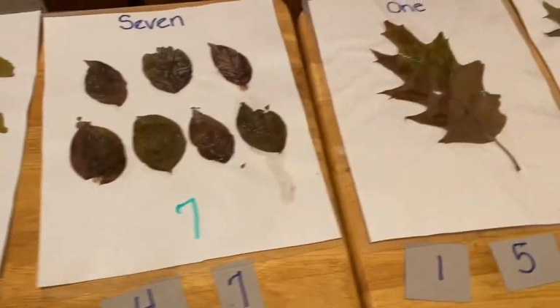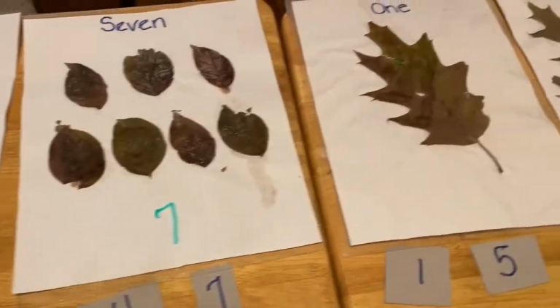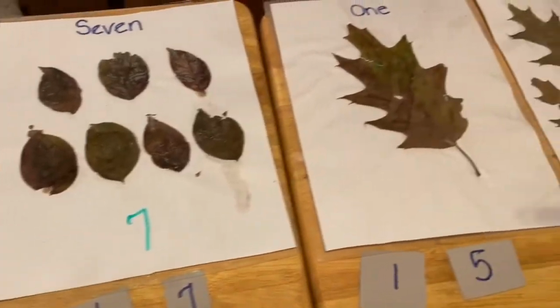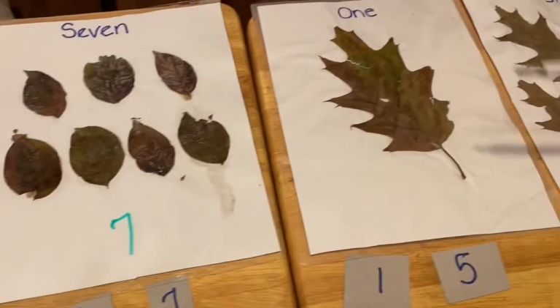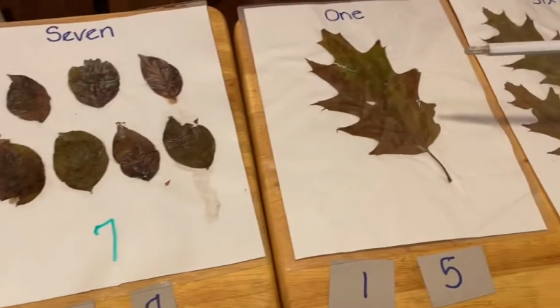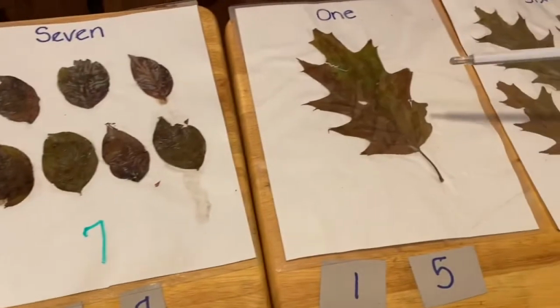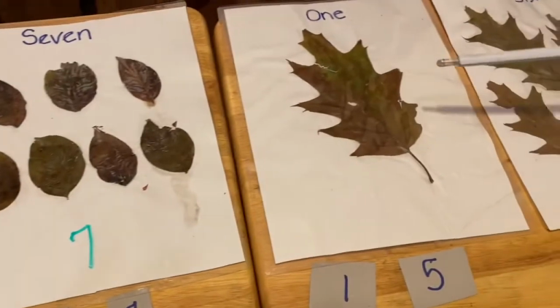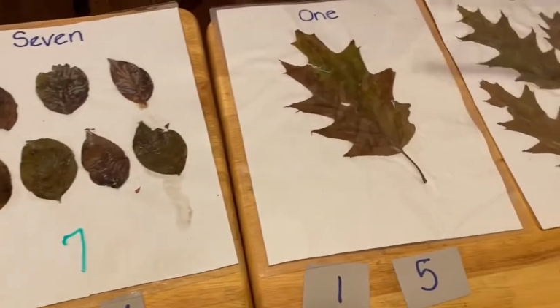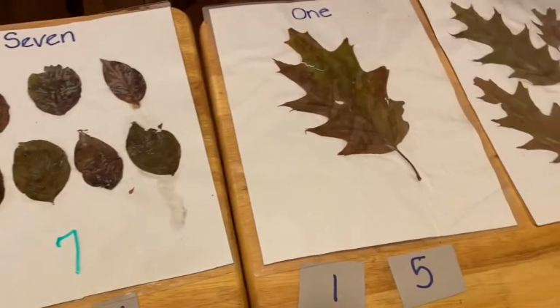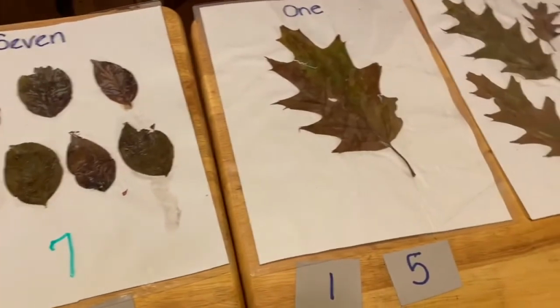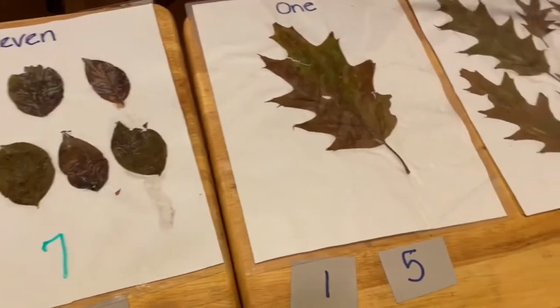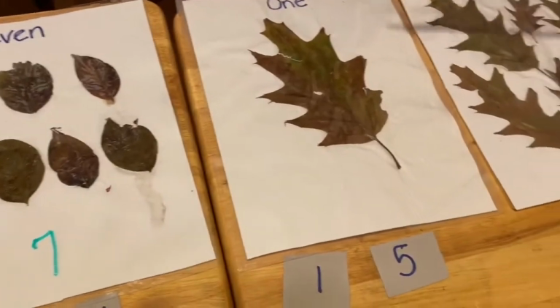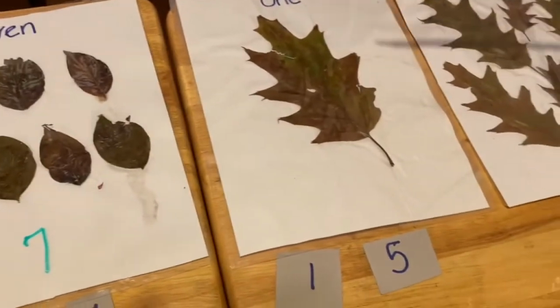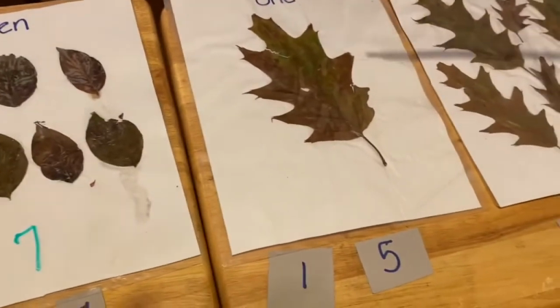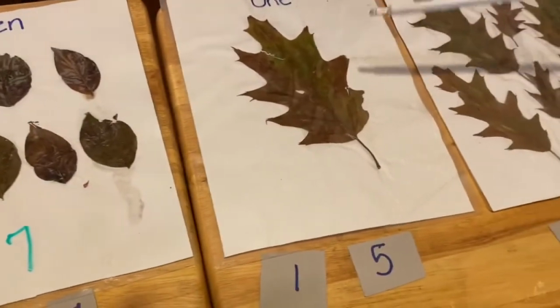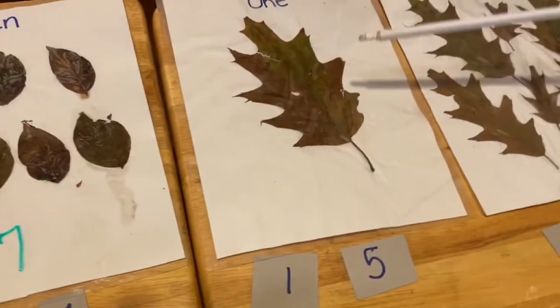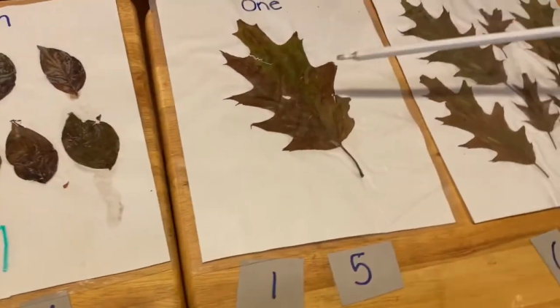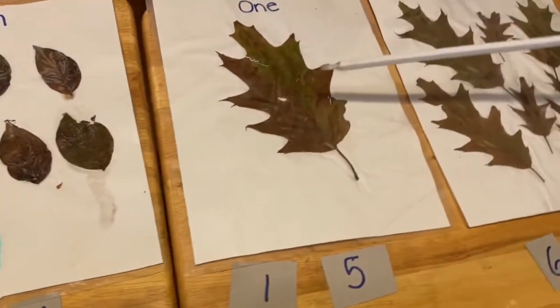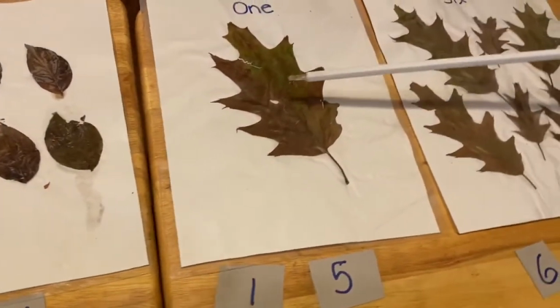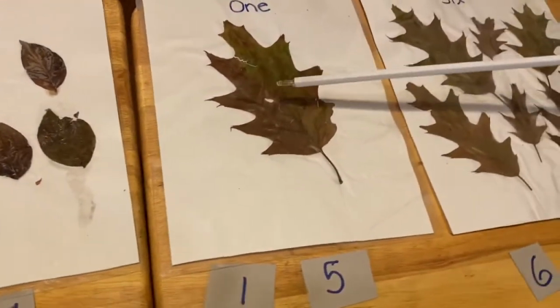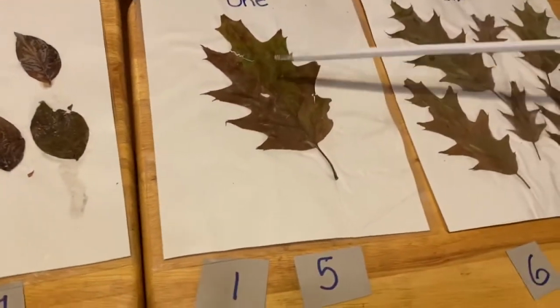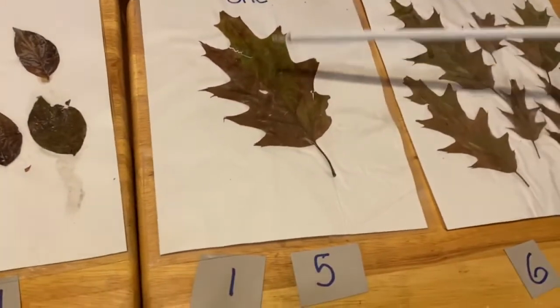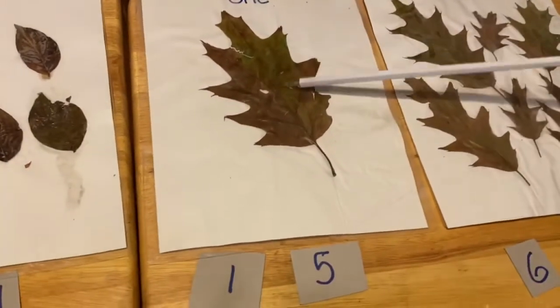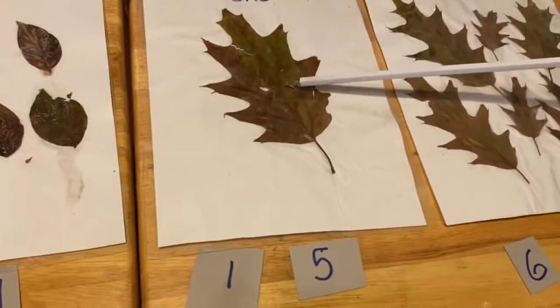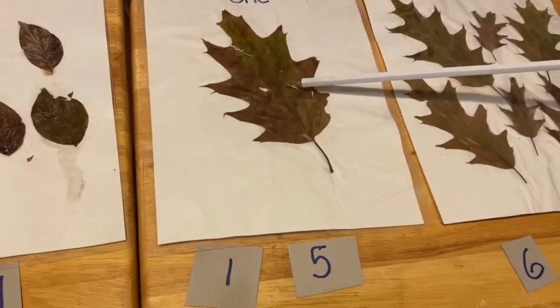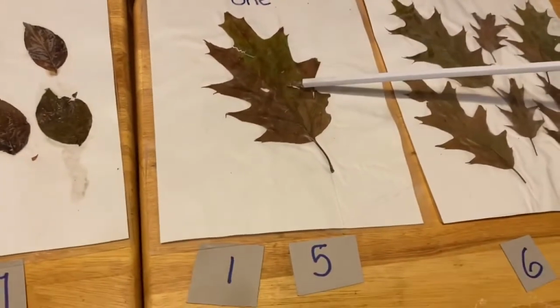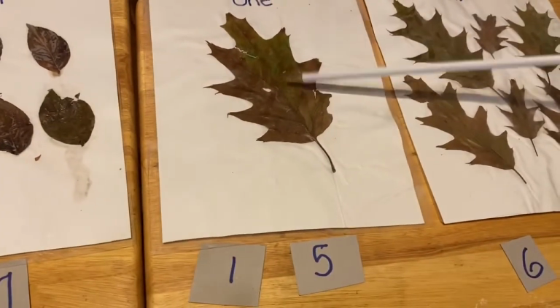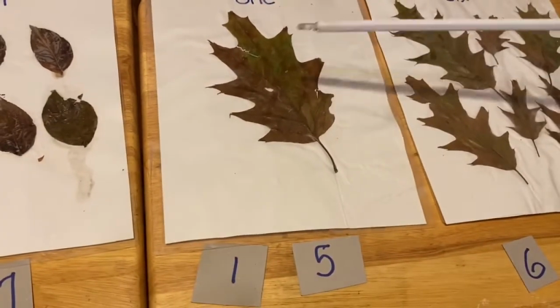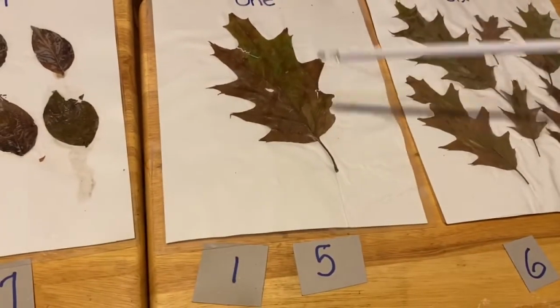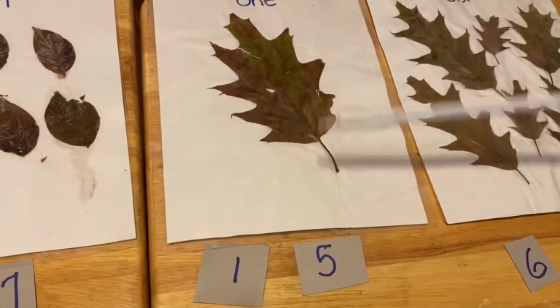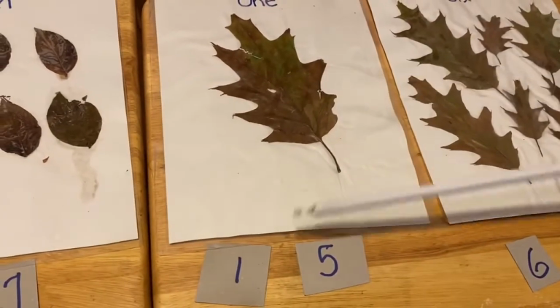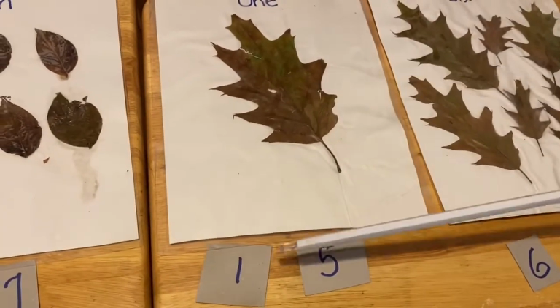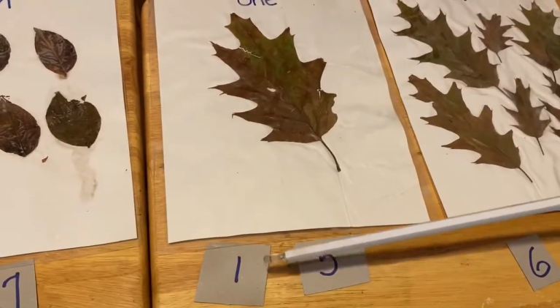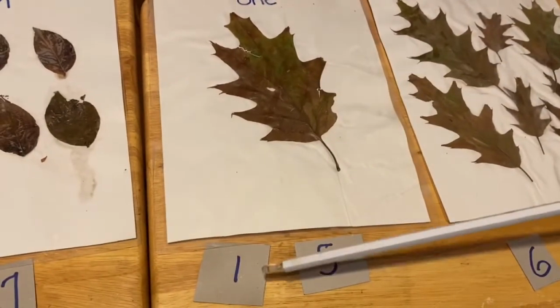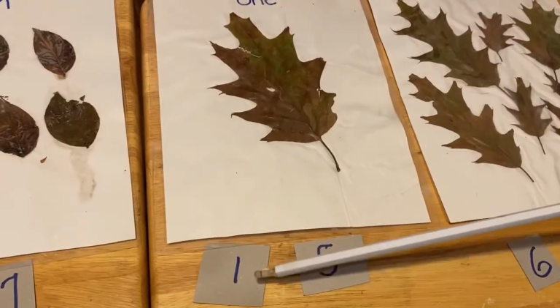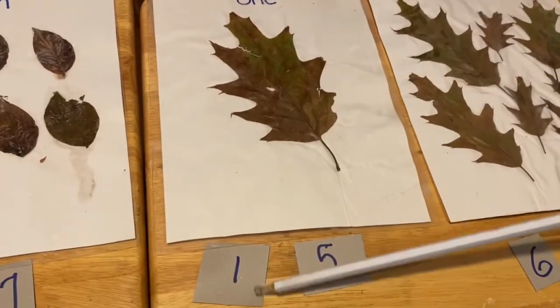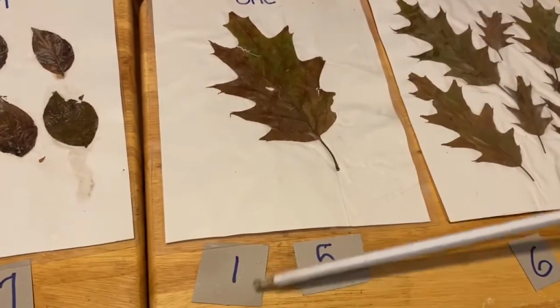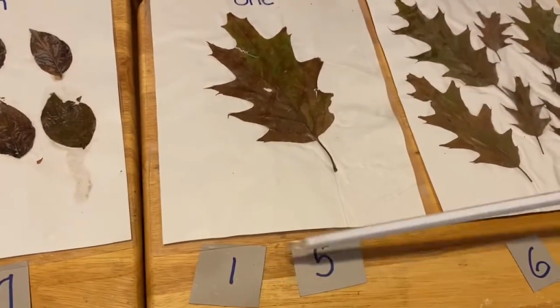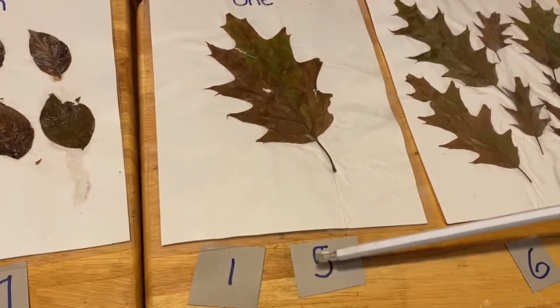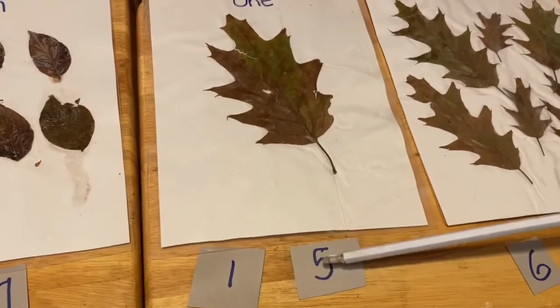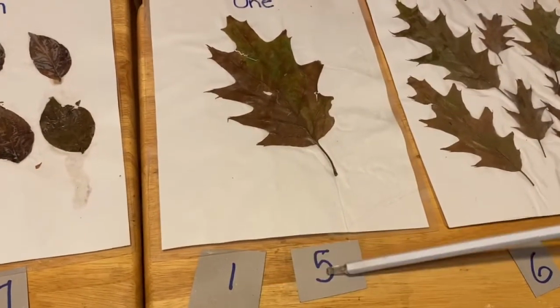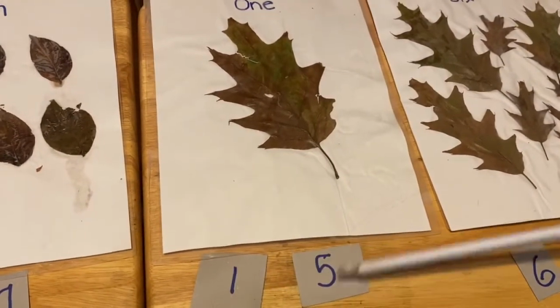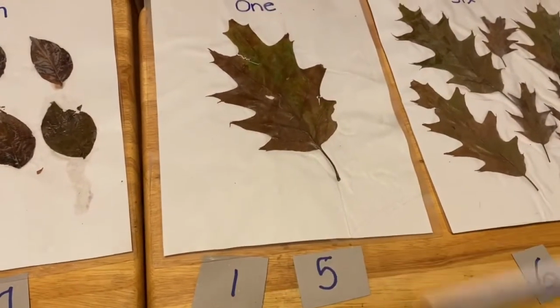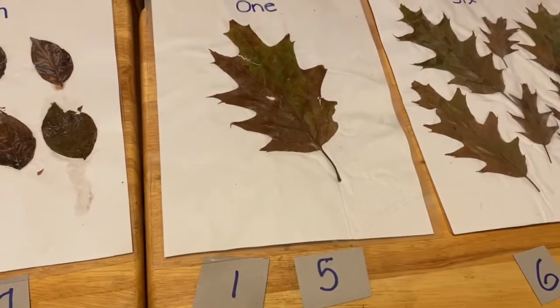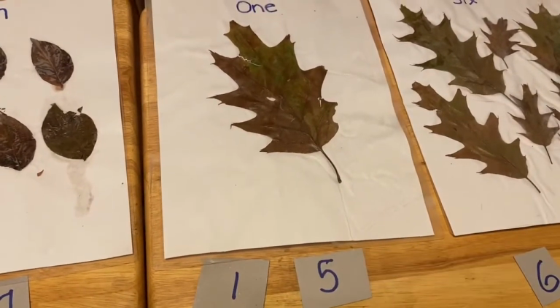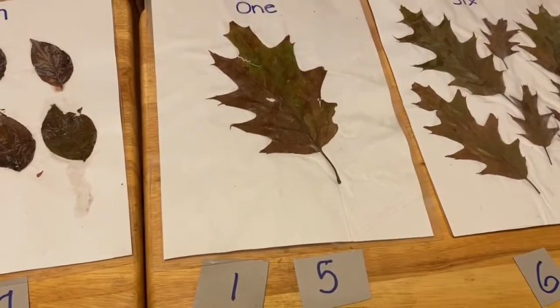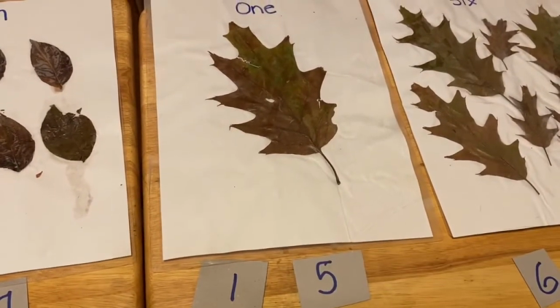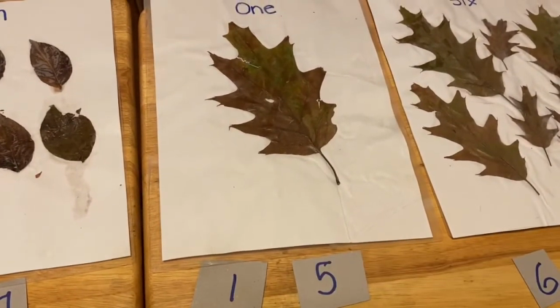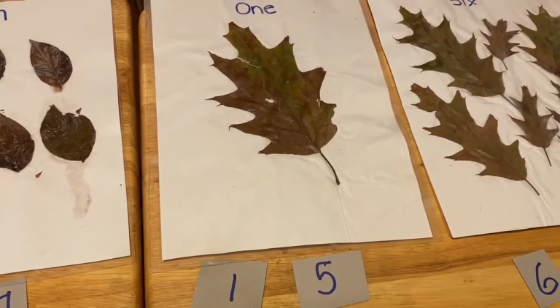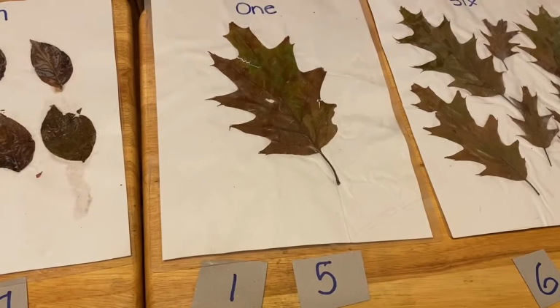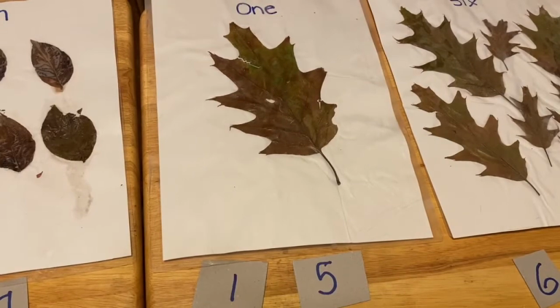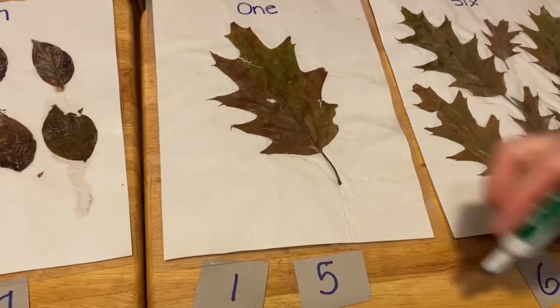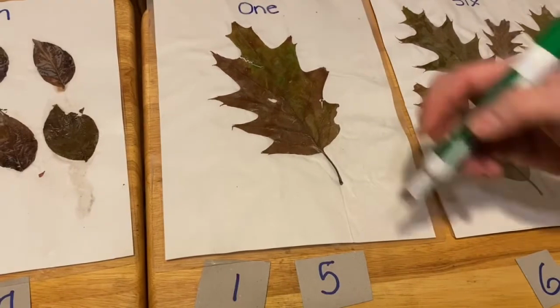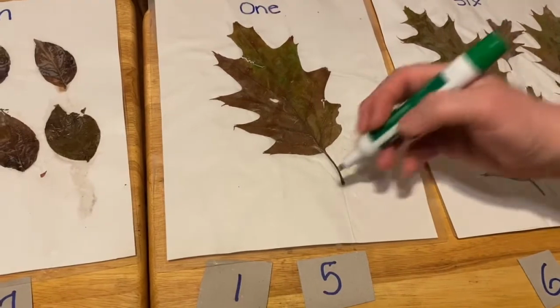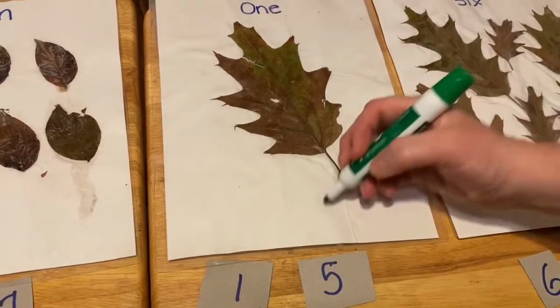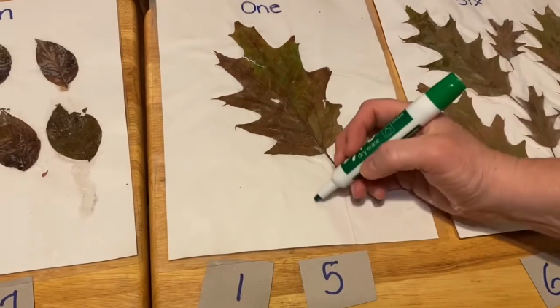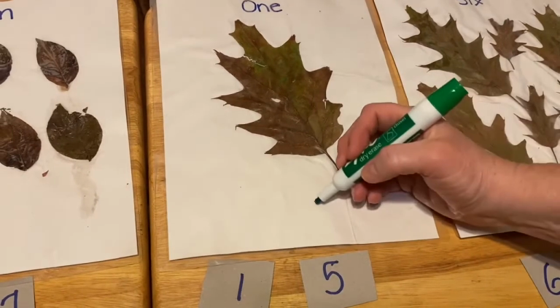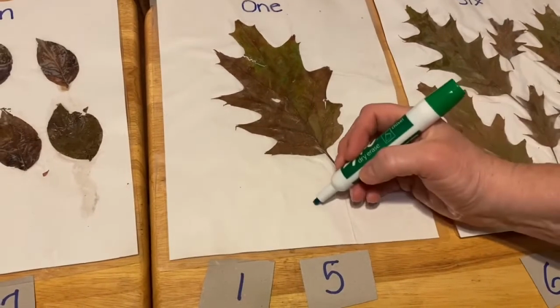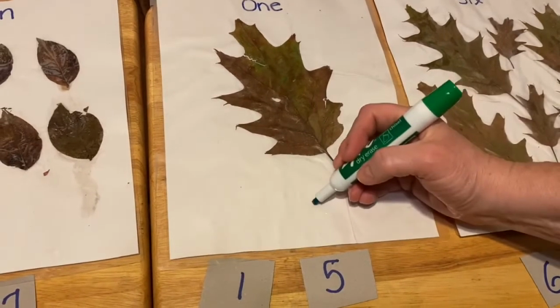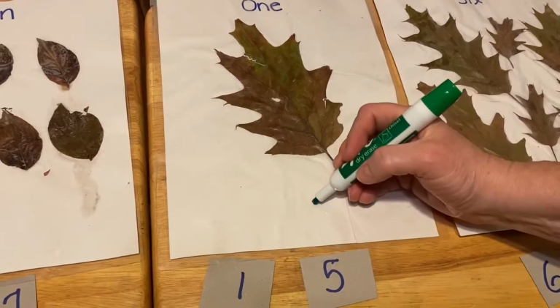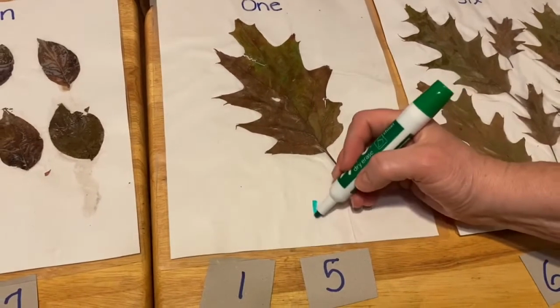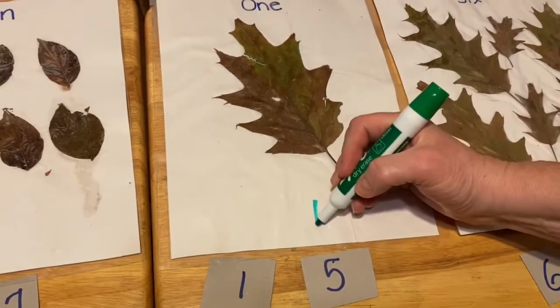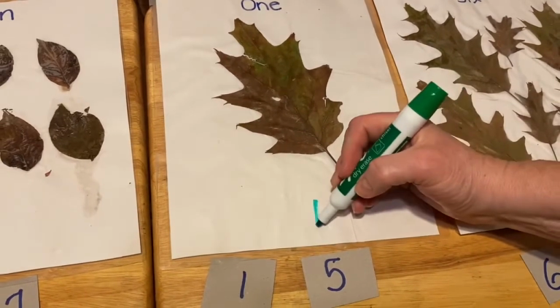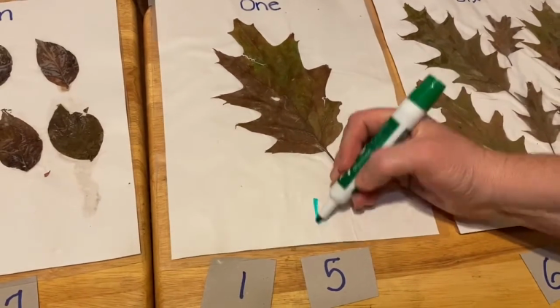Oh, this one's pretty easy. One. Is this the one, or is this the one? That's correct. One.